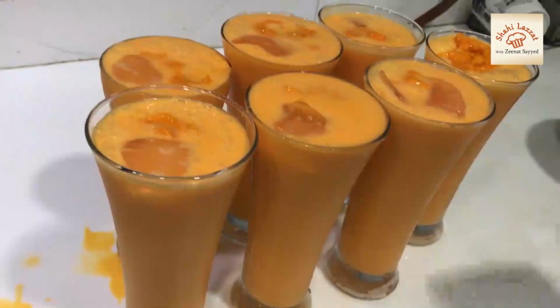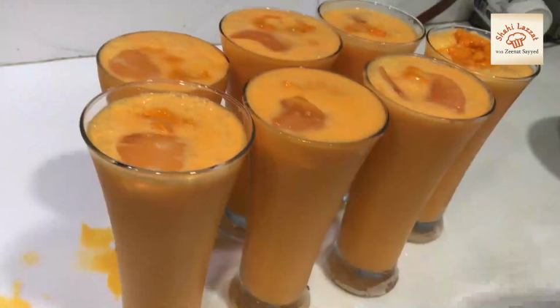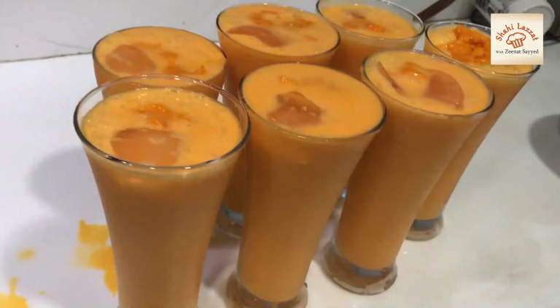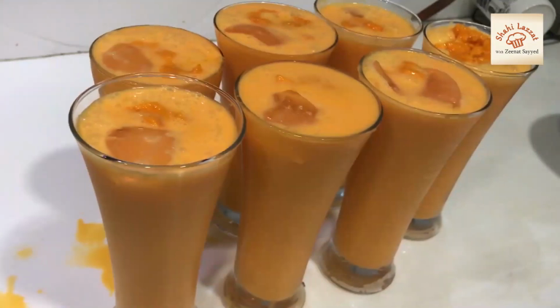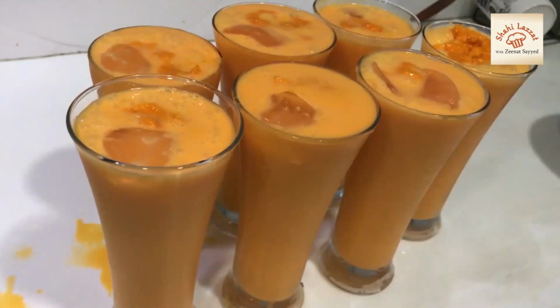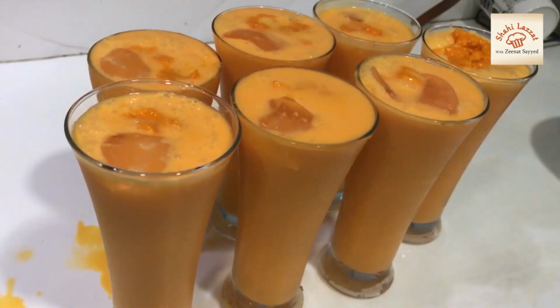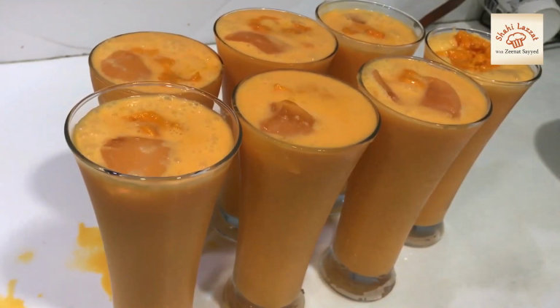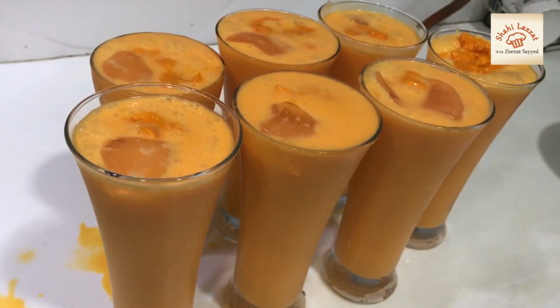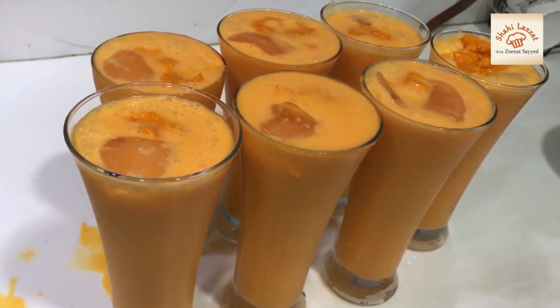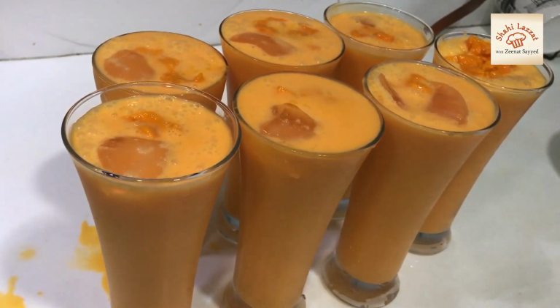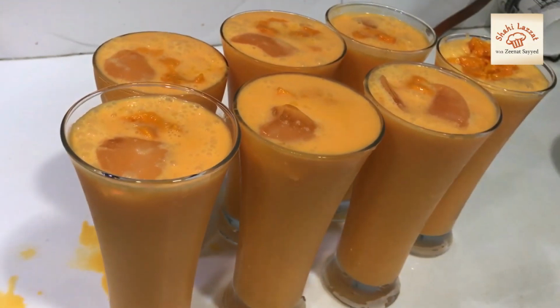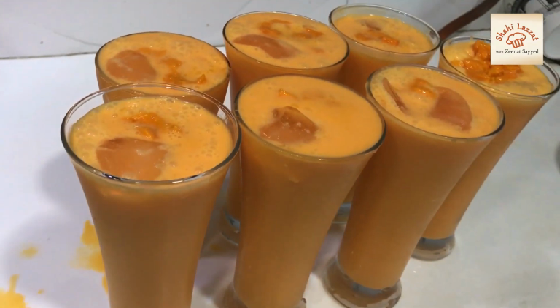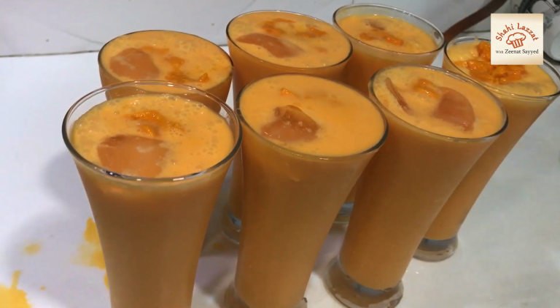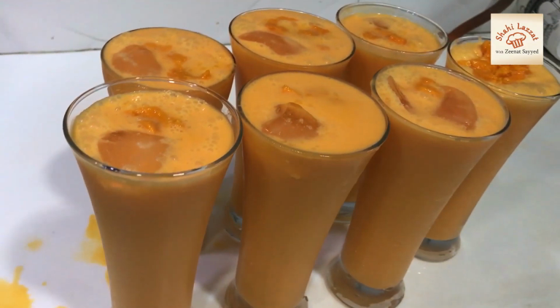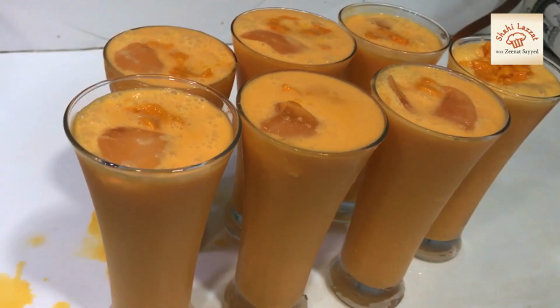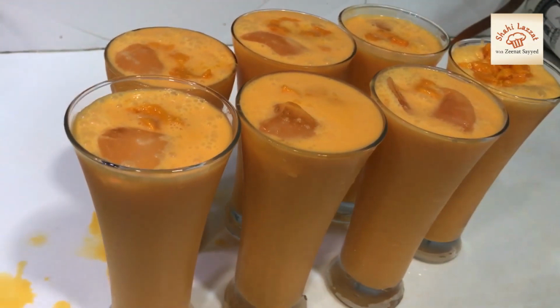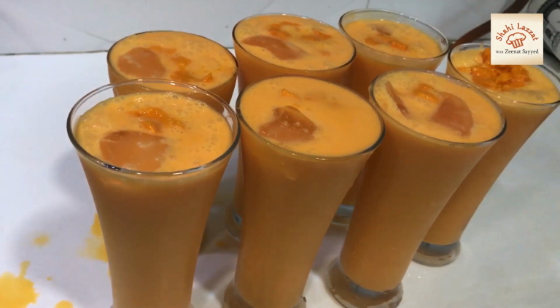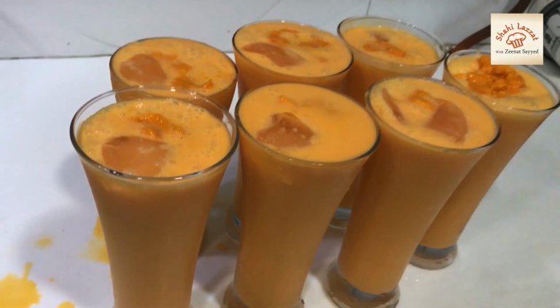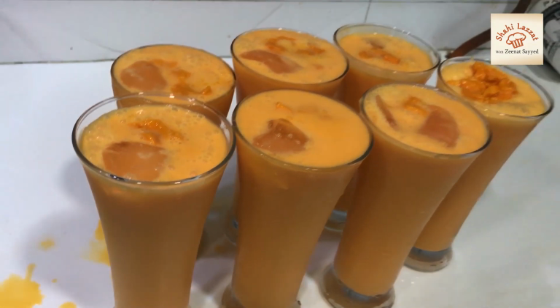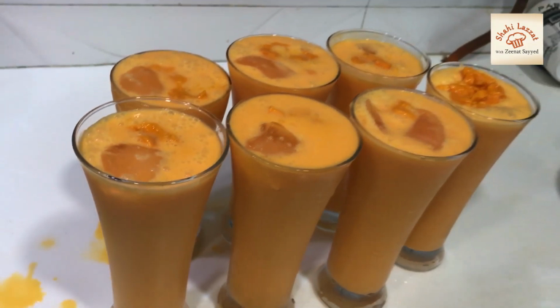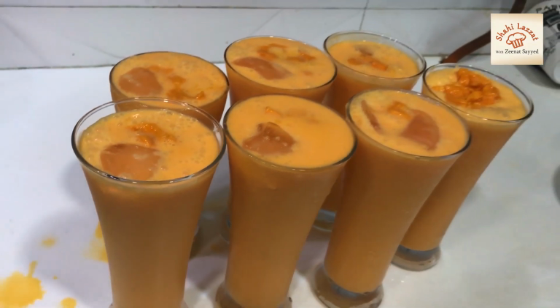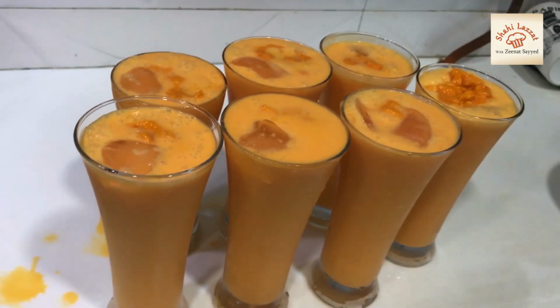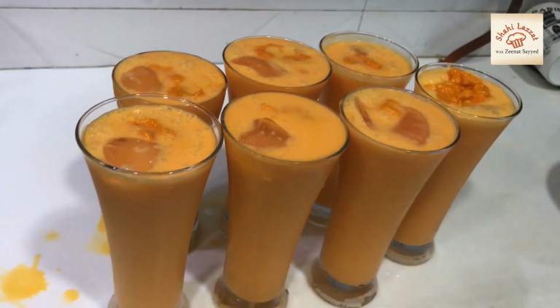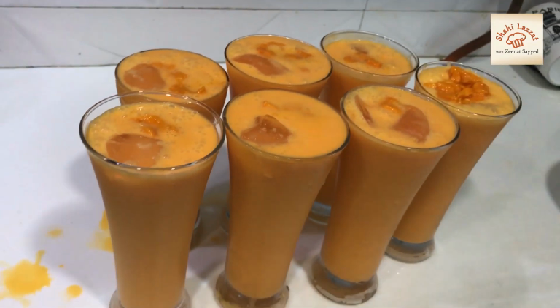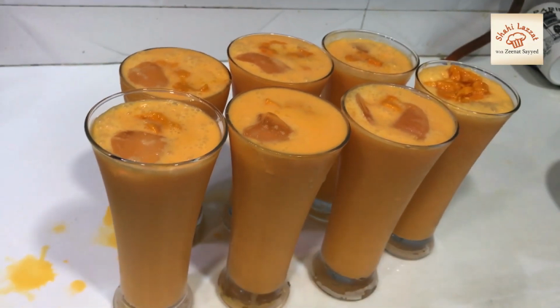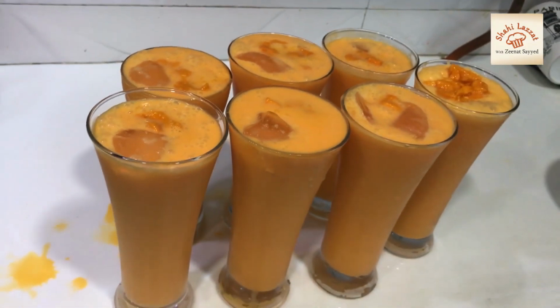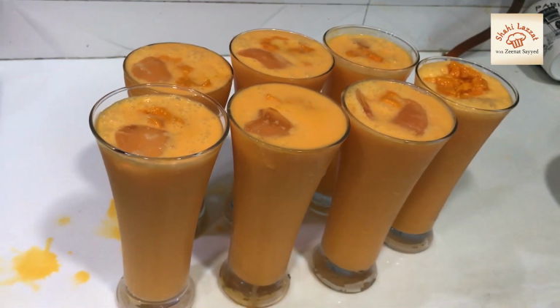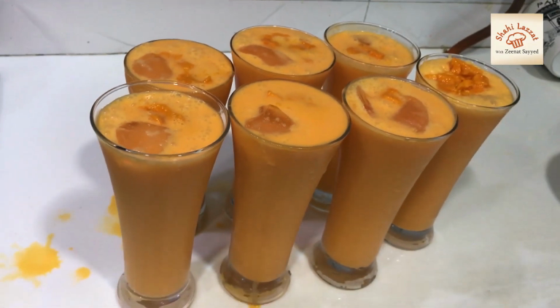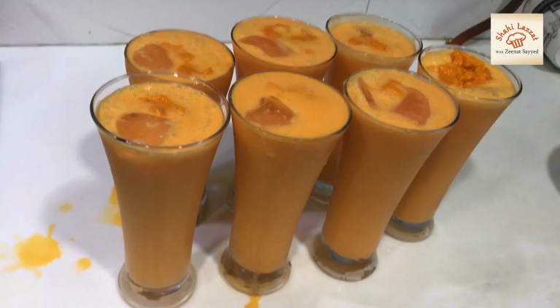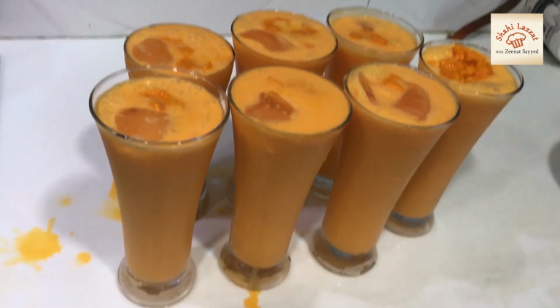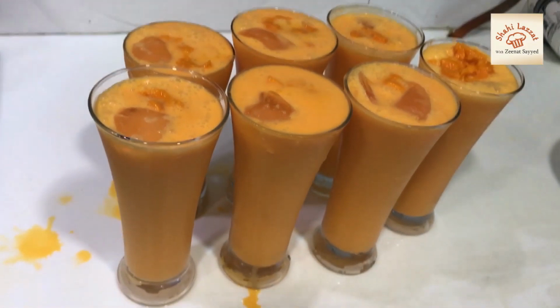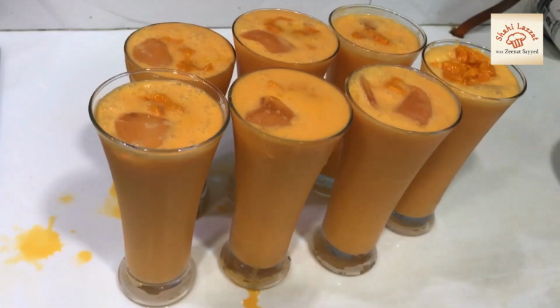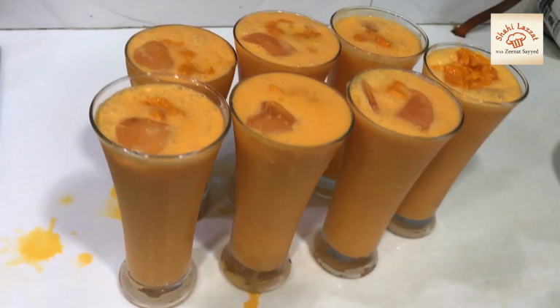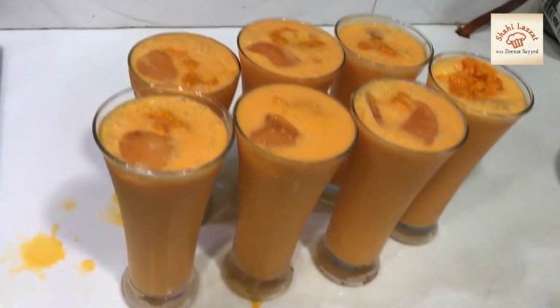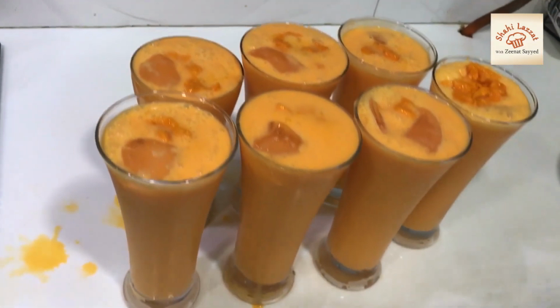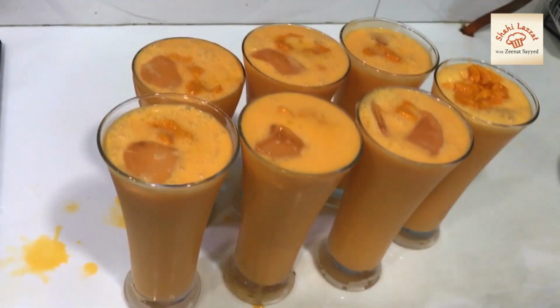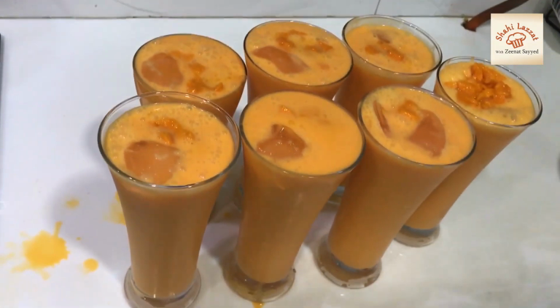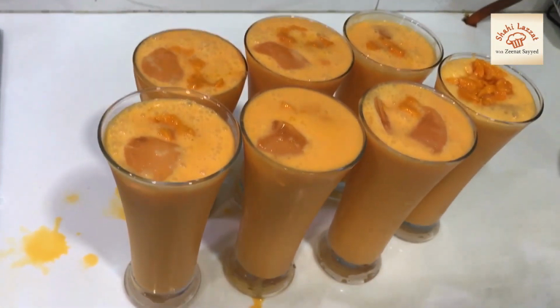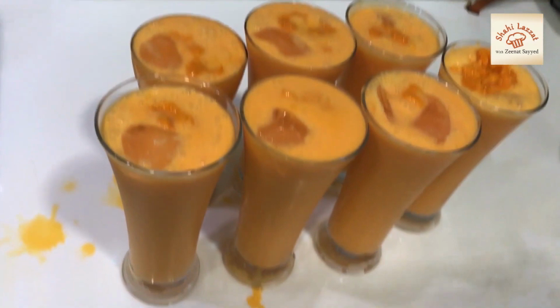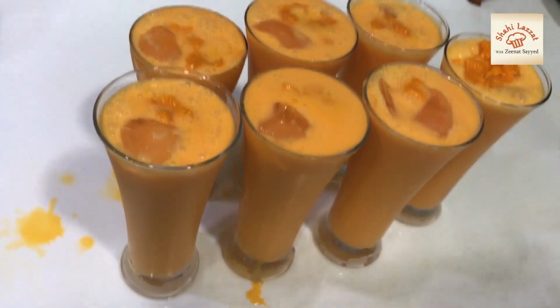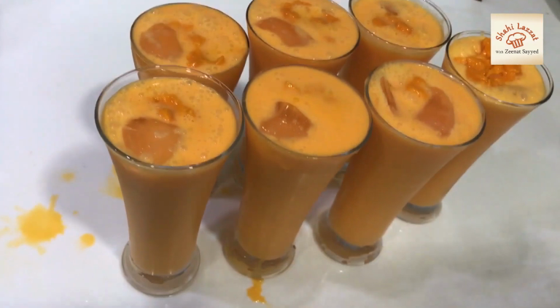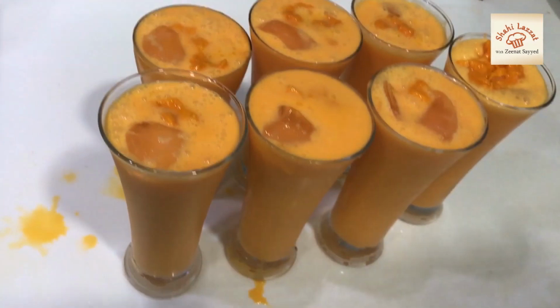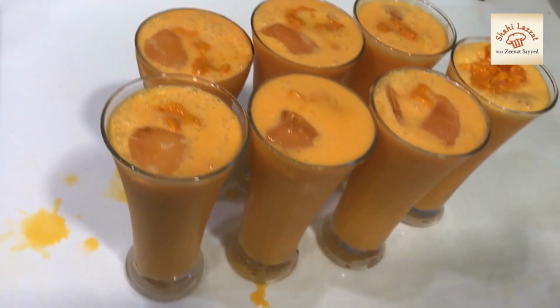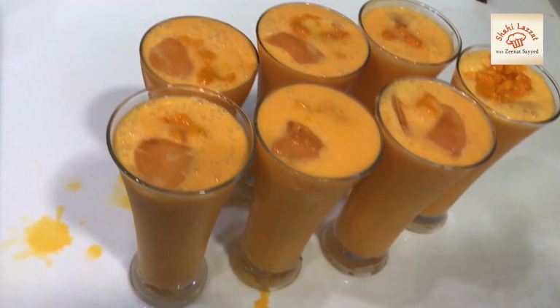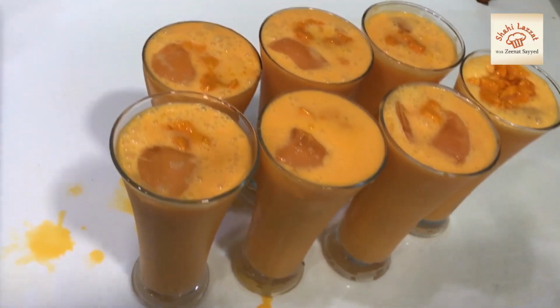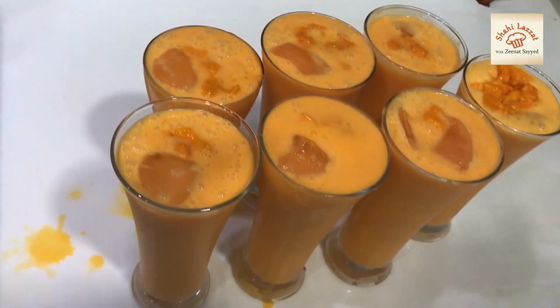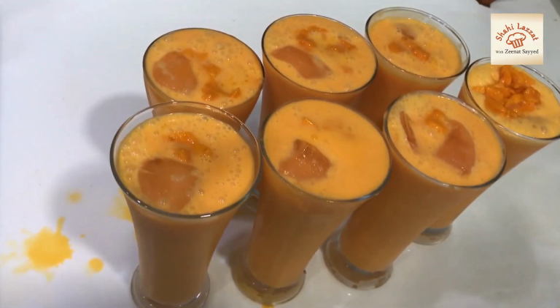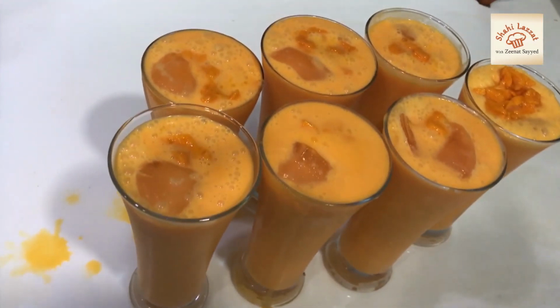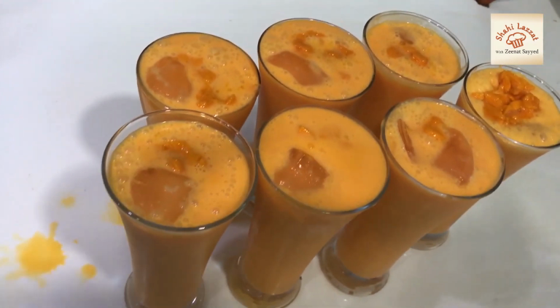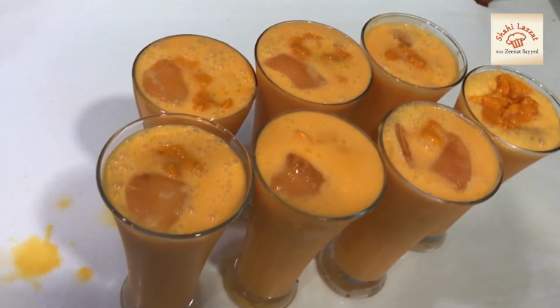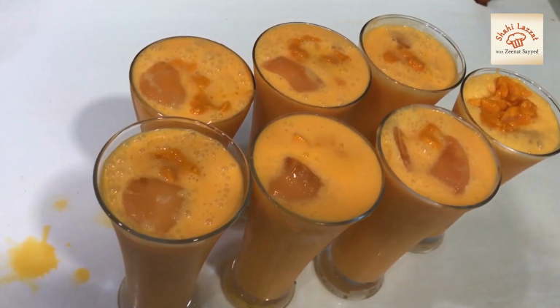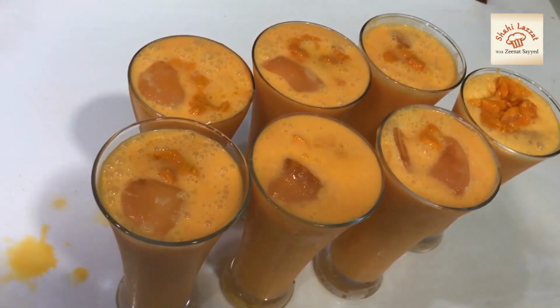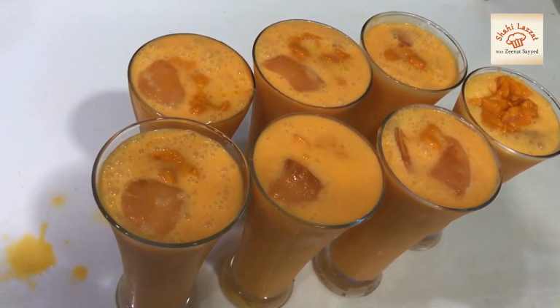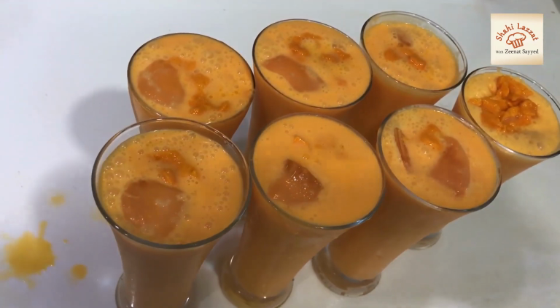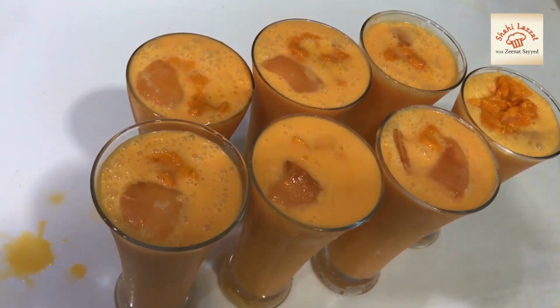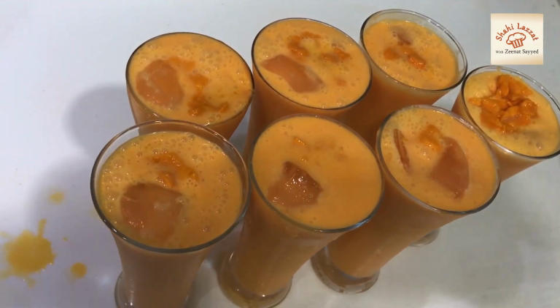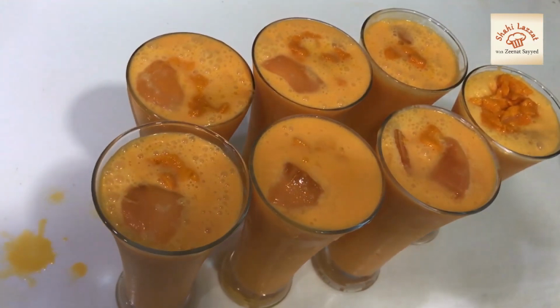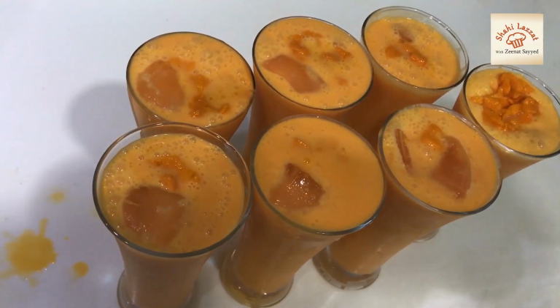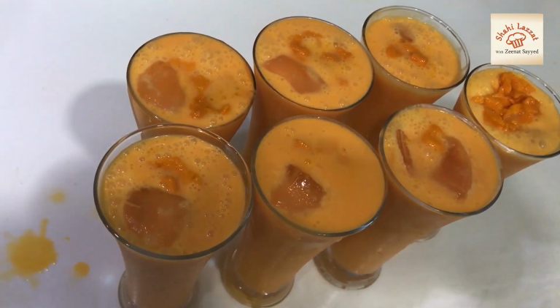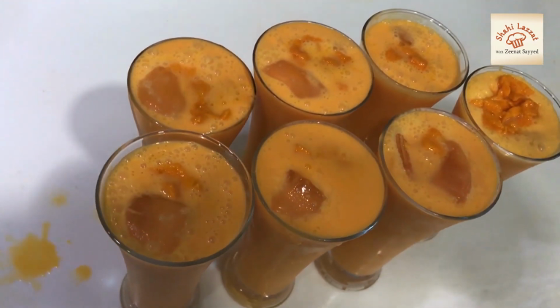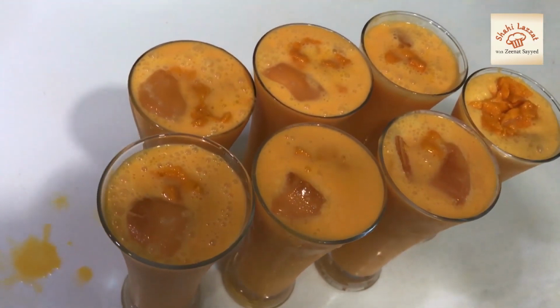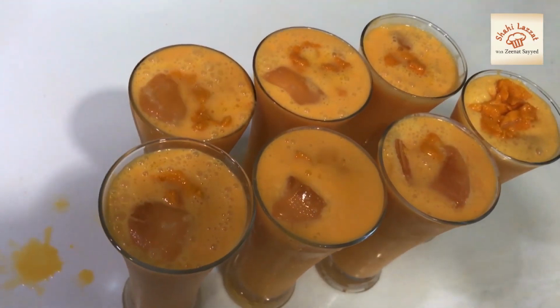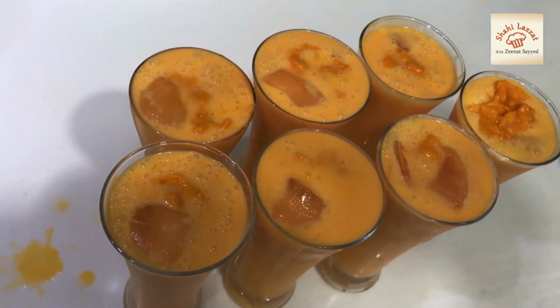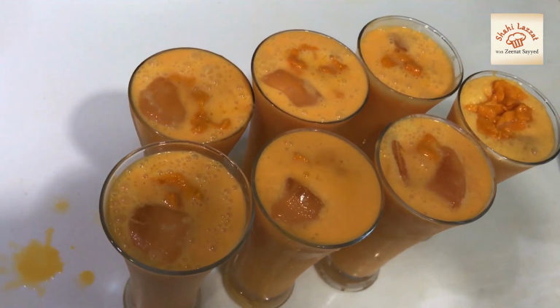Hi viewers, Assalamu alaikum. Today we are going to tell you about mango syrup — we are going to tell you about the juice.